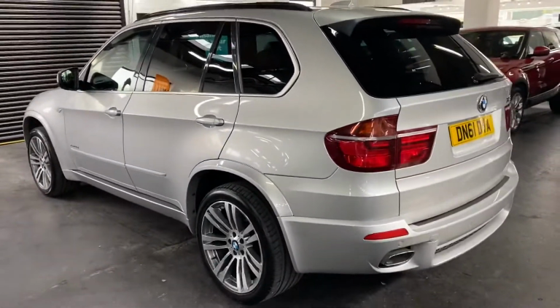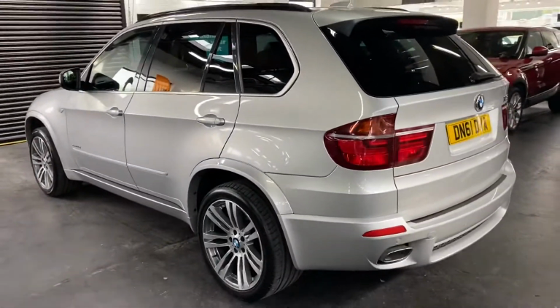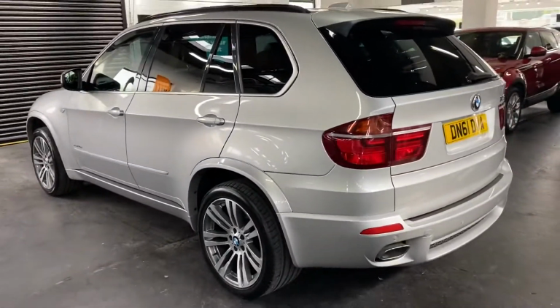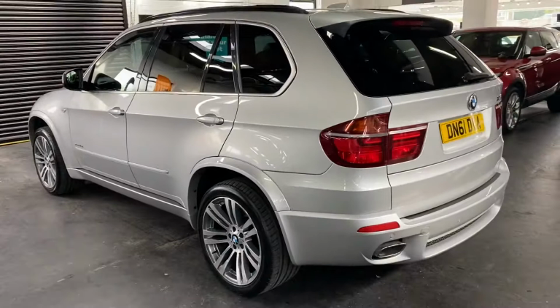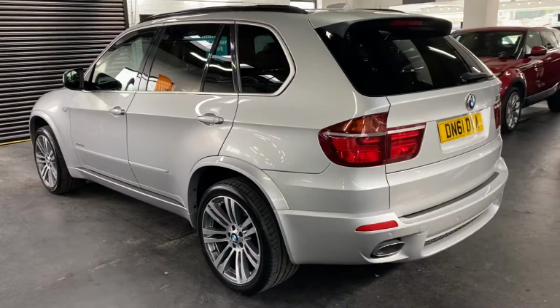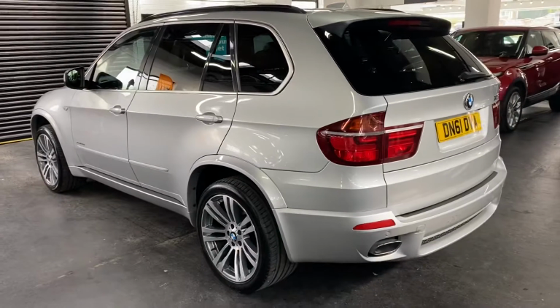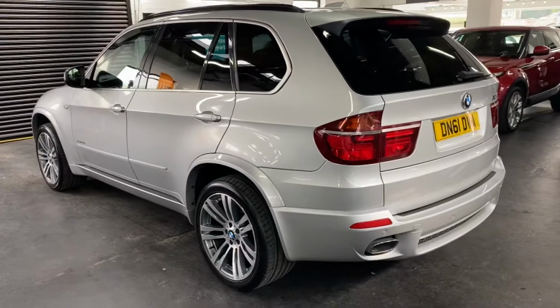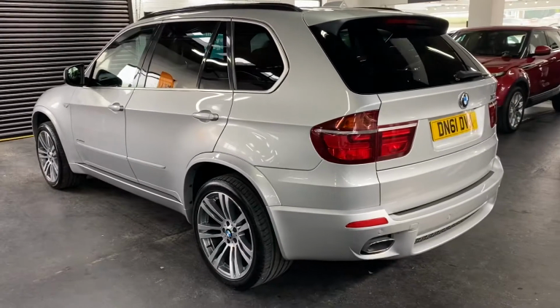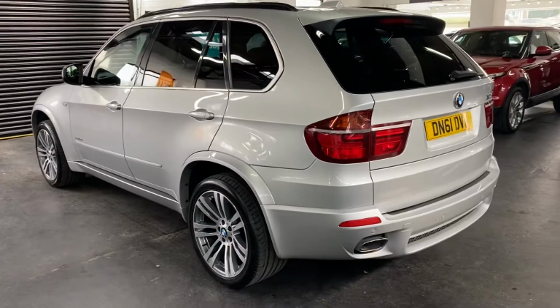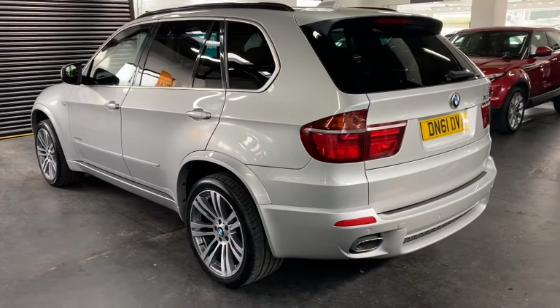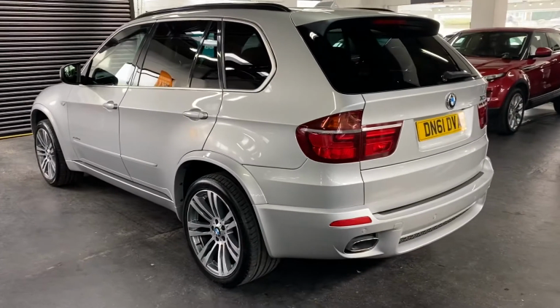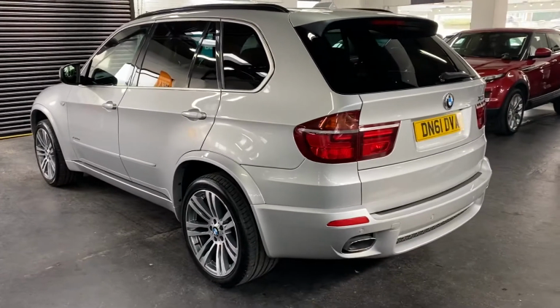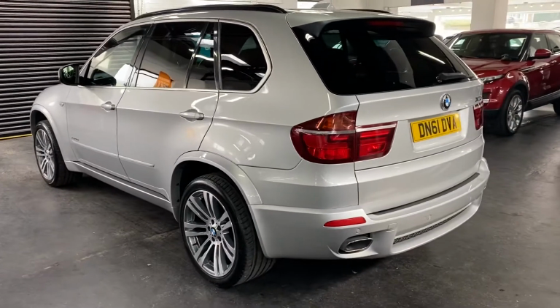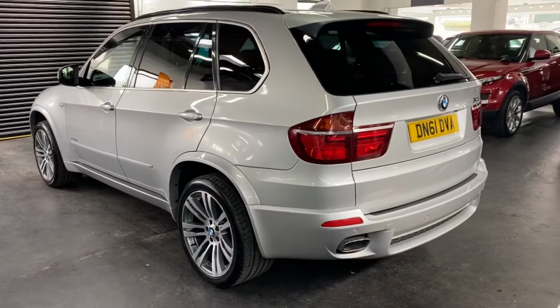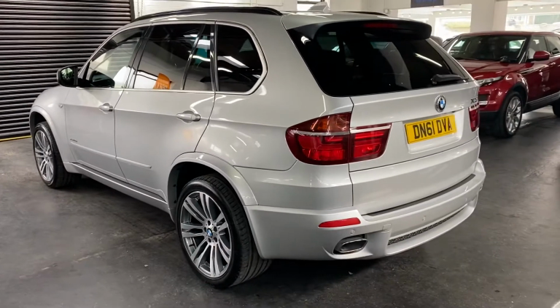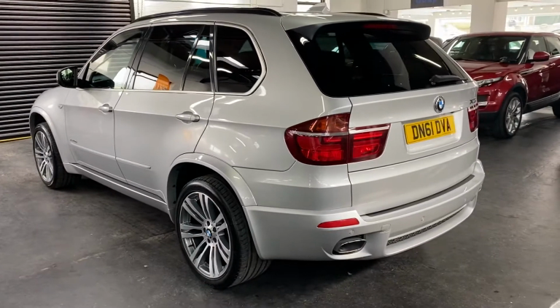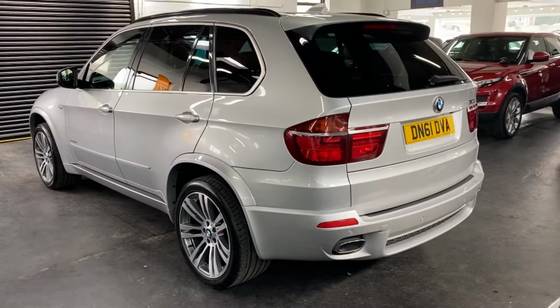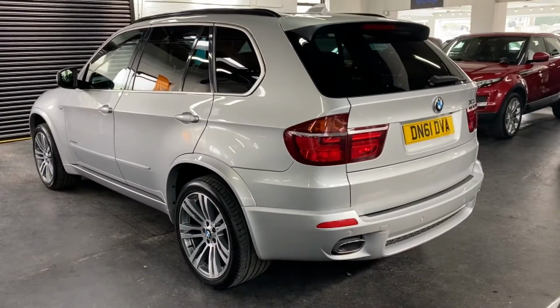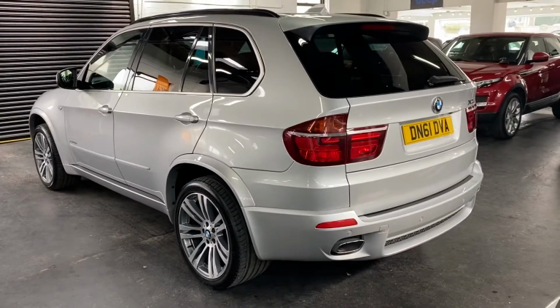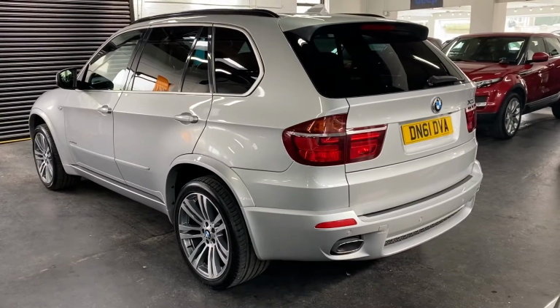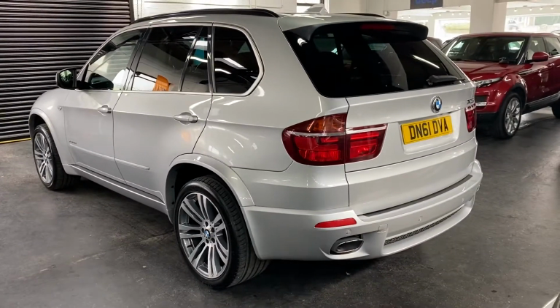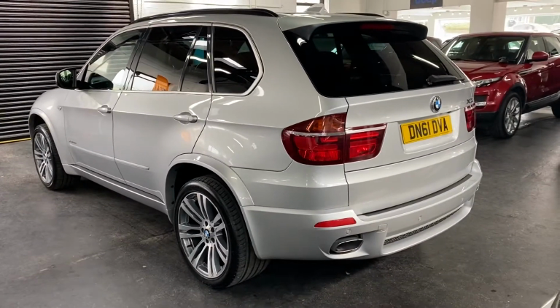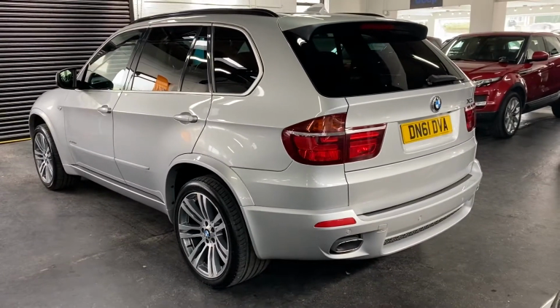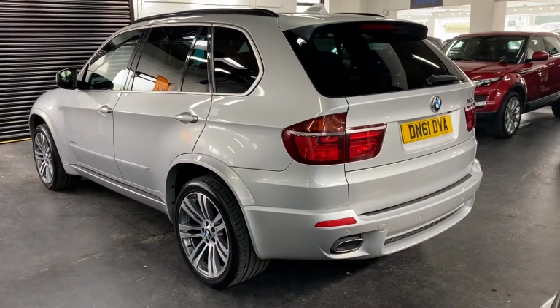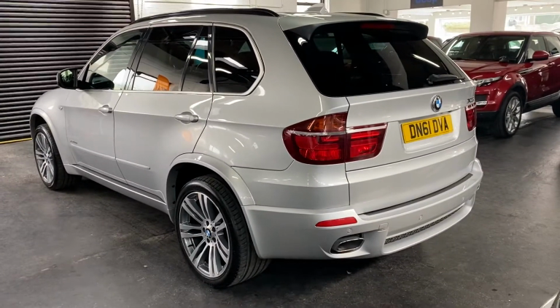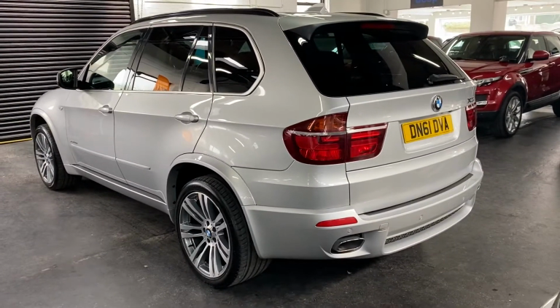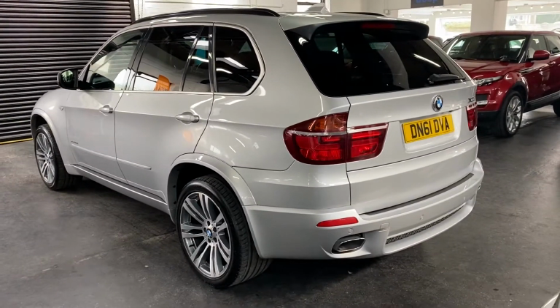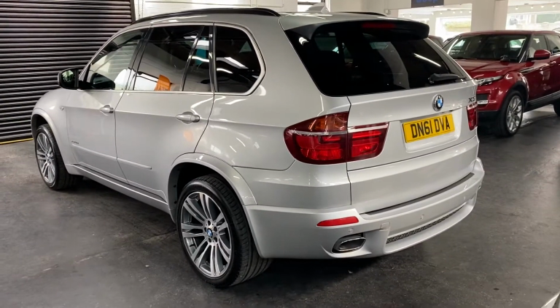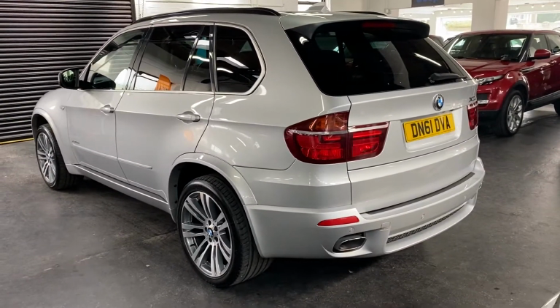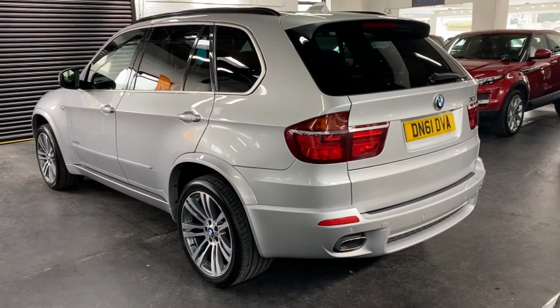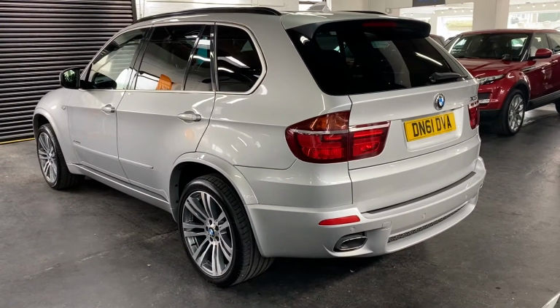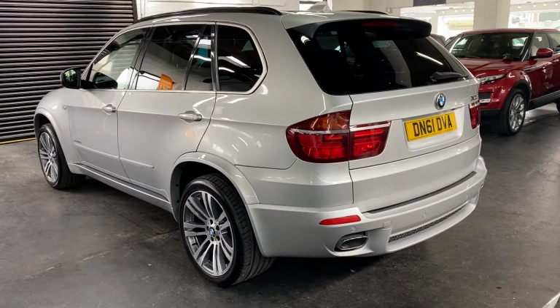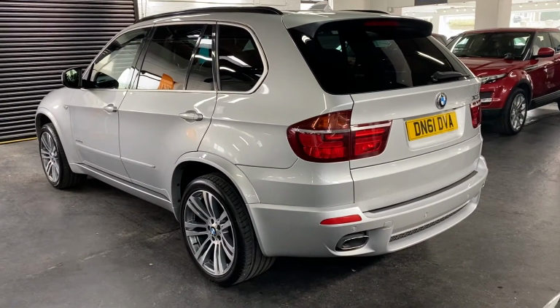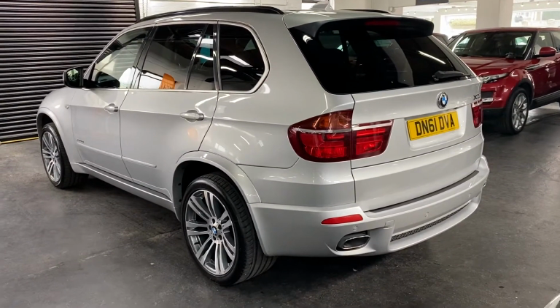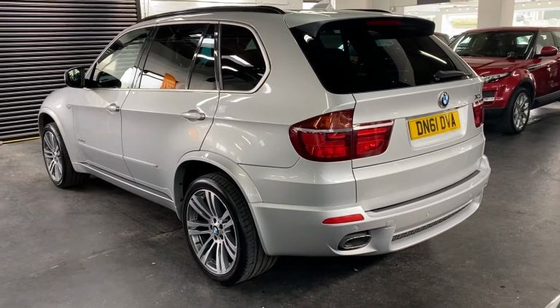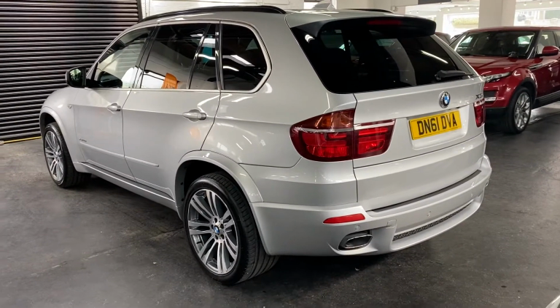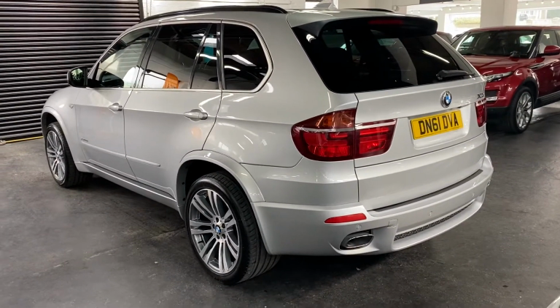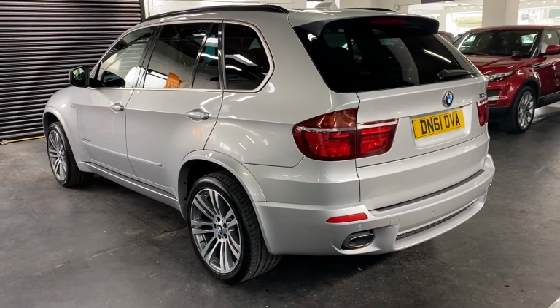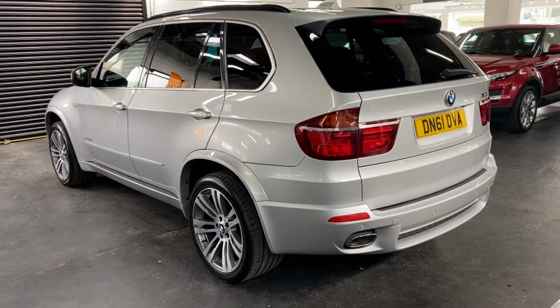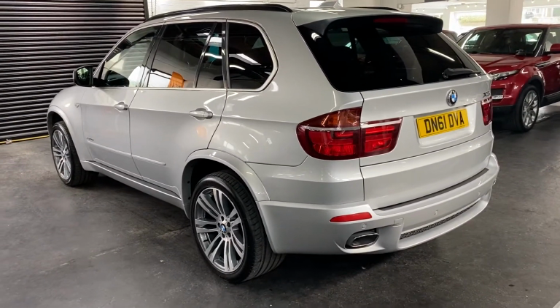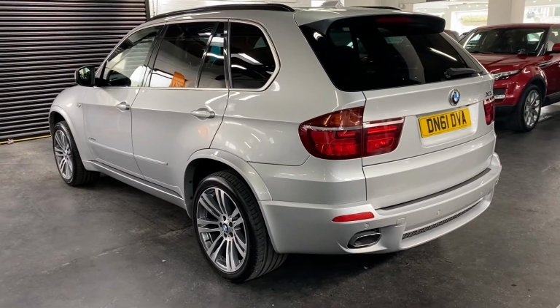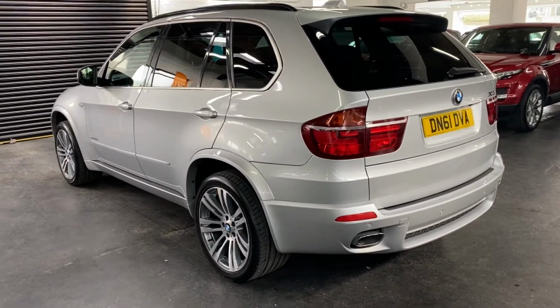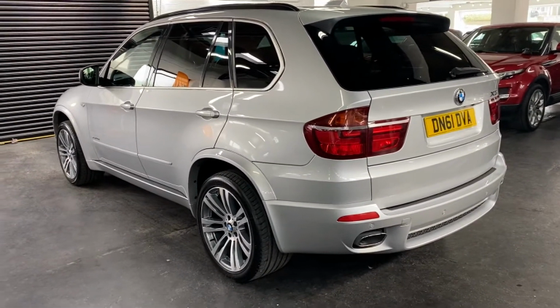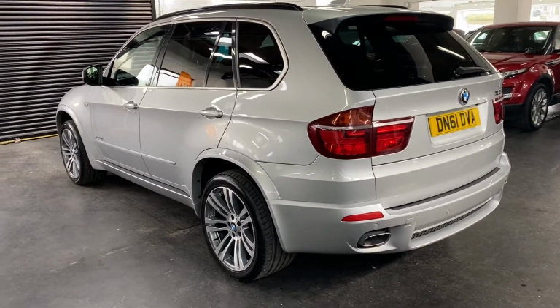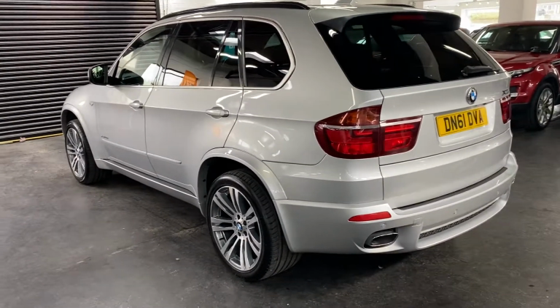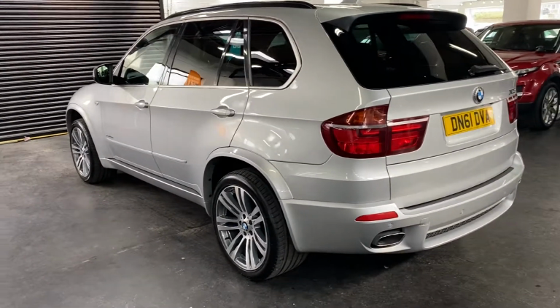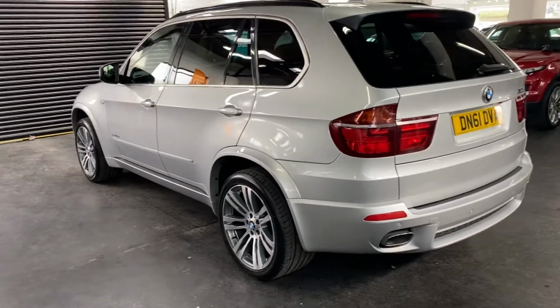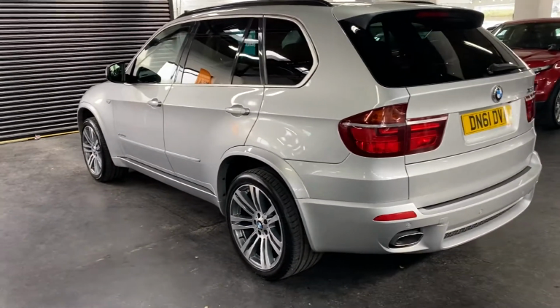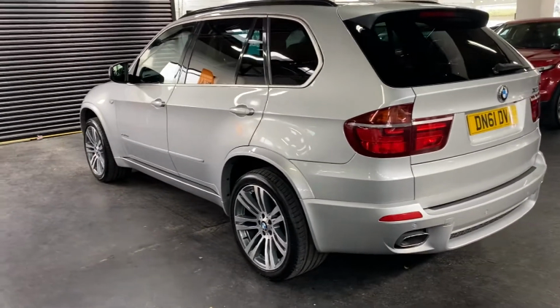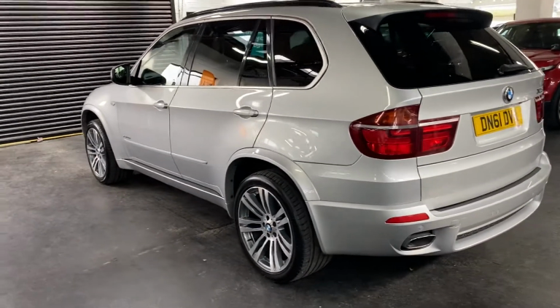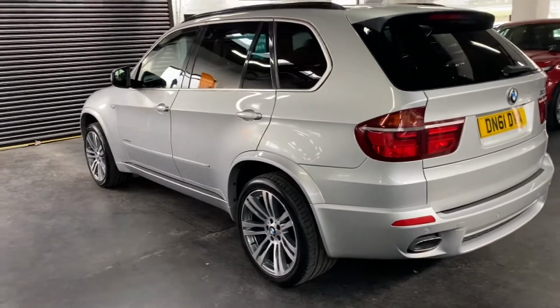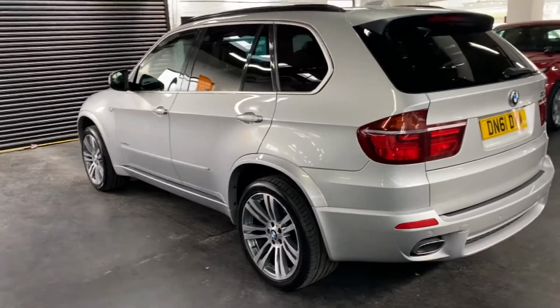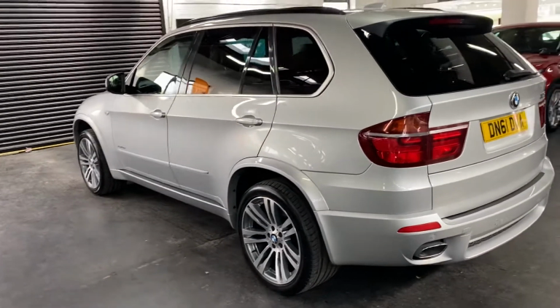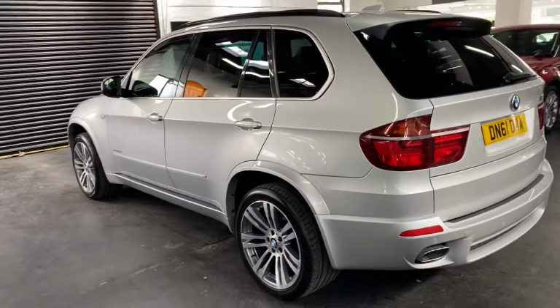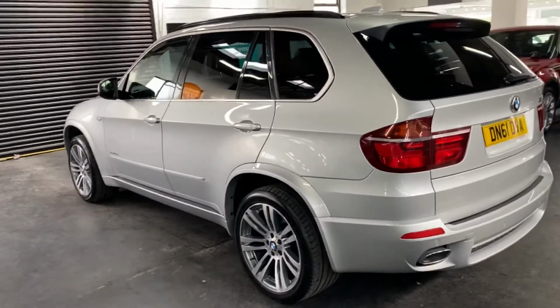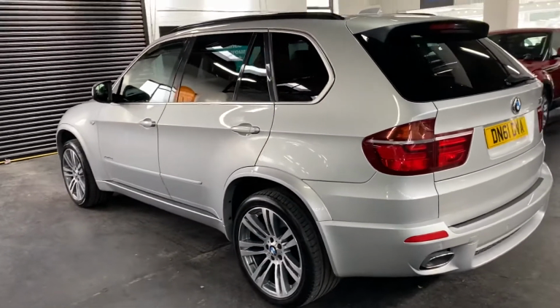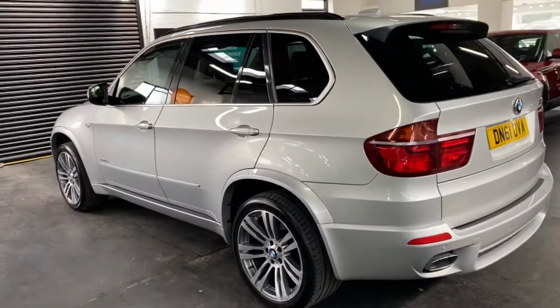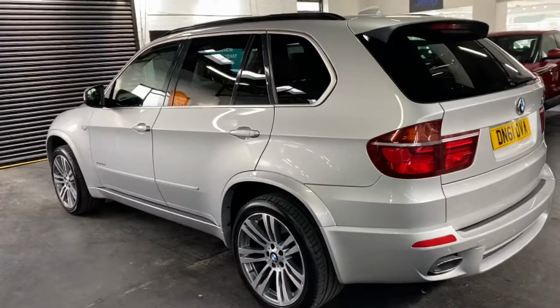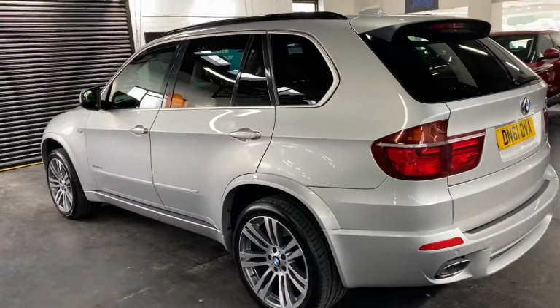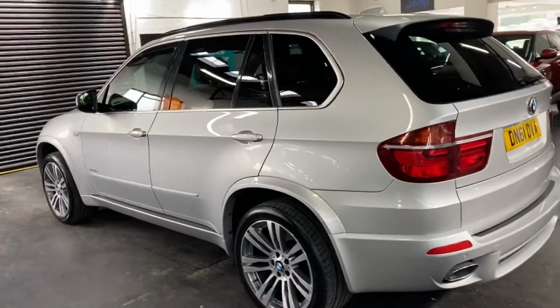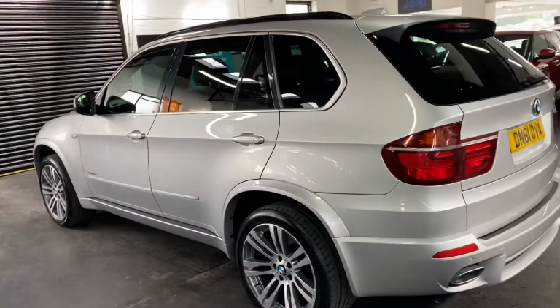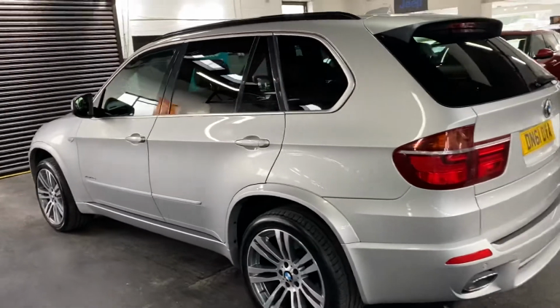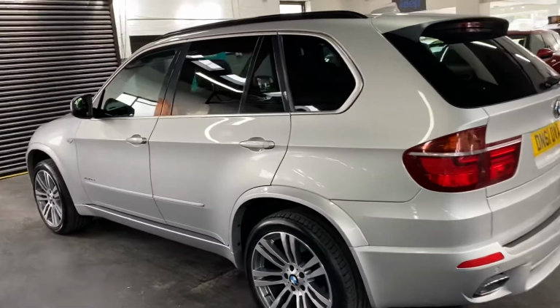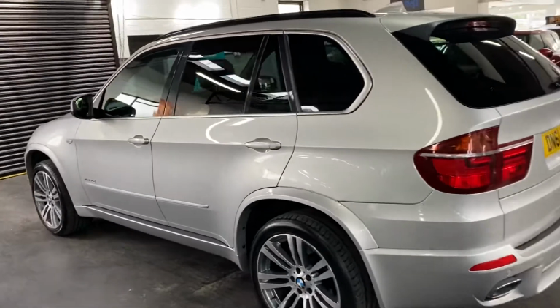It's also got a panoramic roof, privacy glass, and heated seats. It really is in lovely condition throughout — no marks or scratches or anything to speak of anywhere around the car.